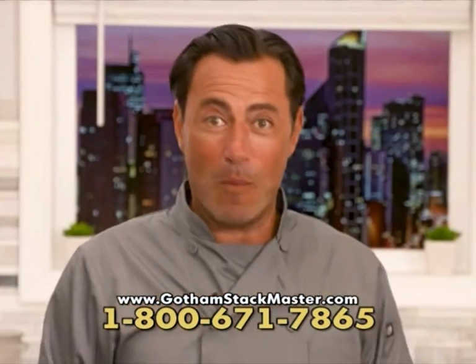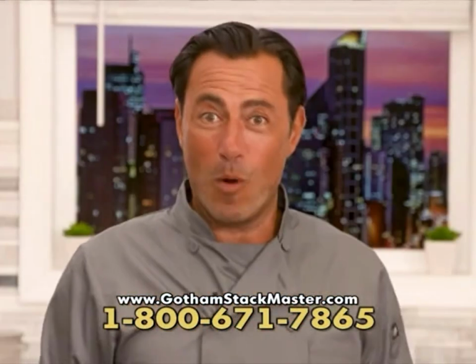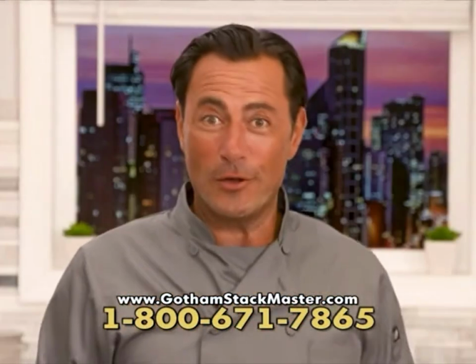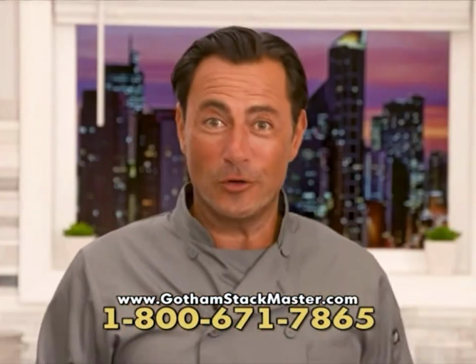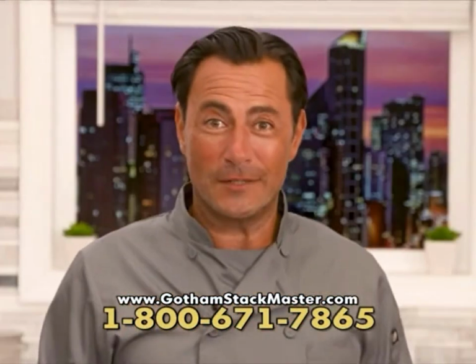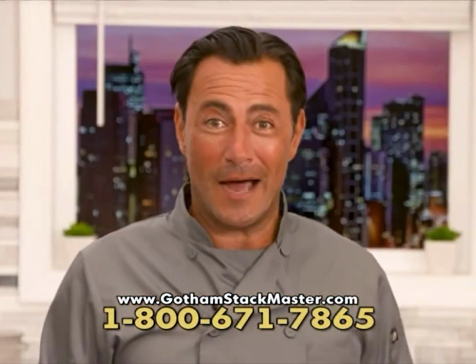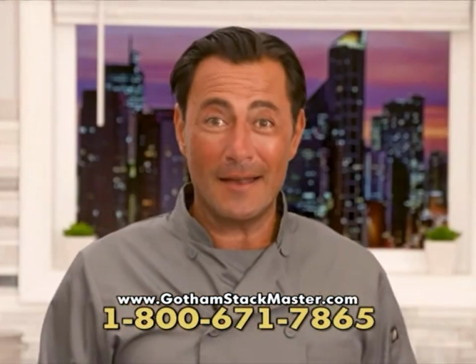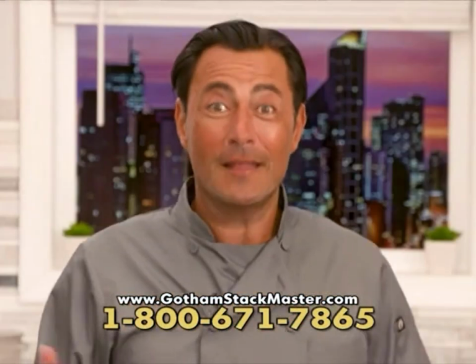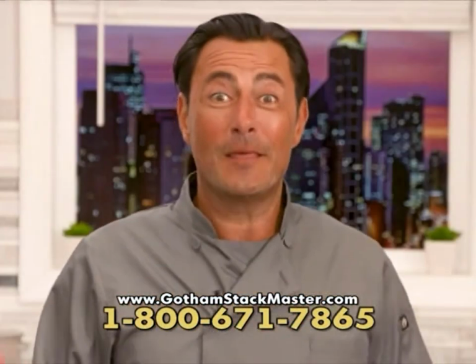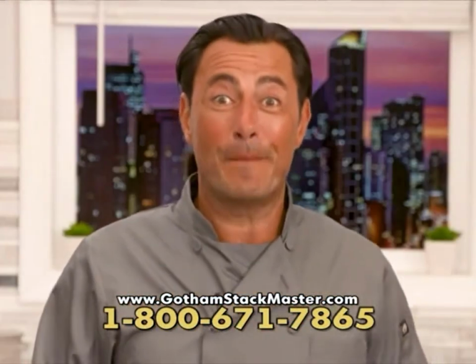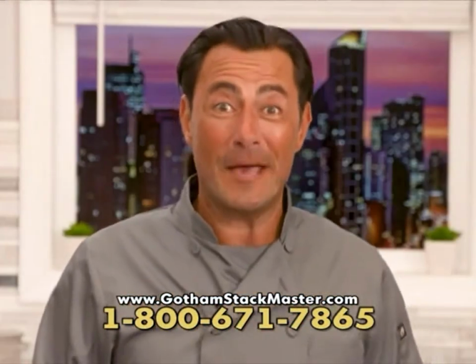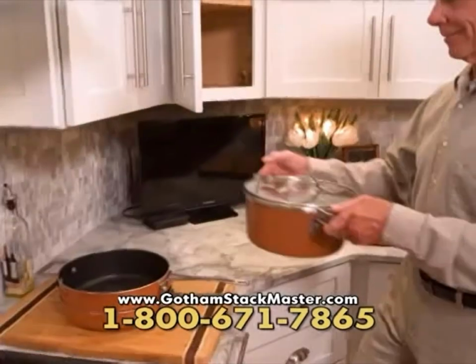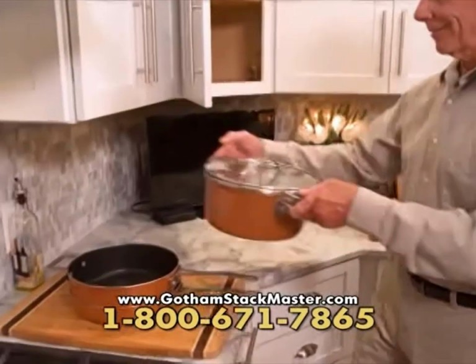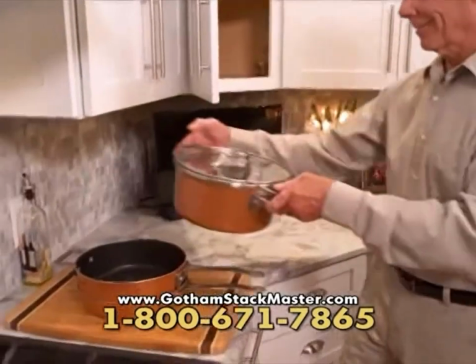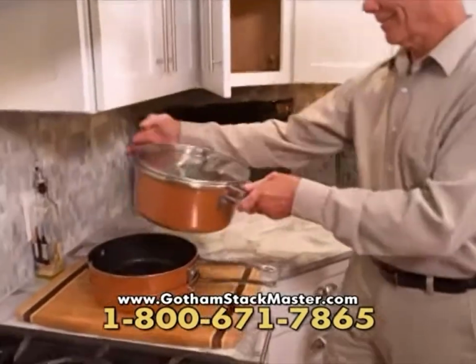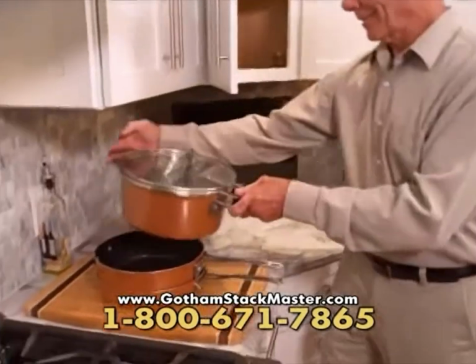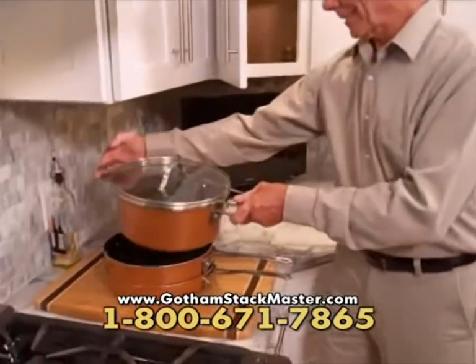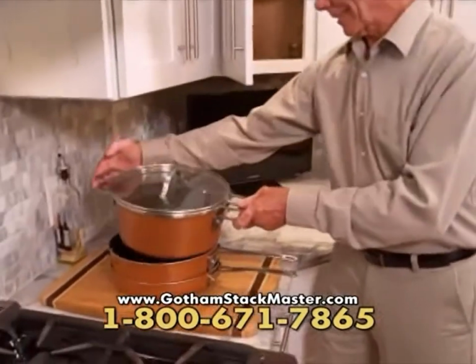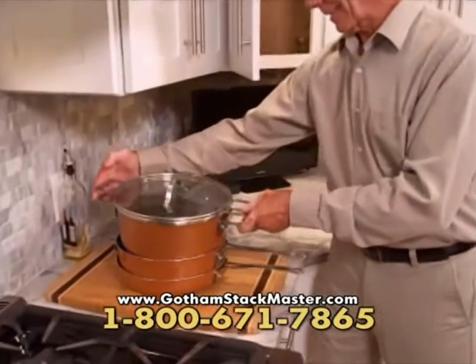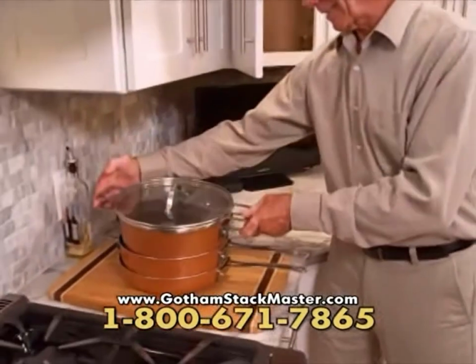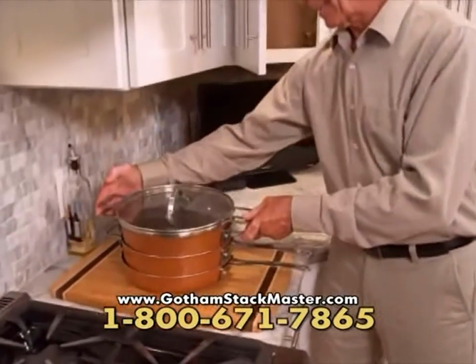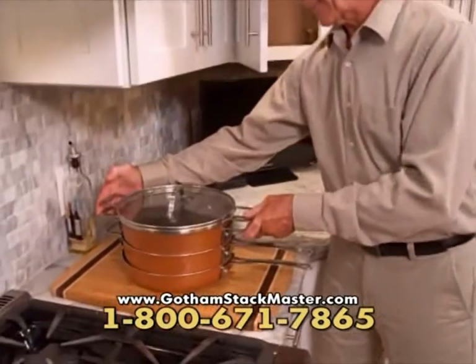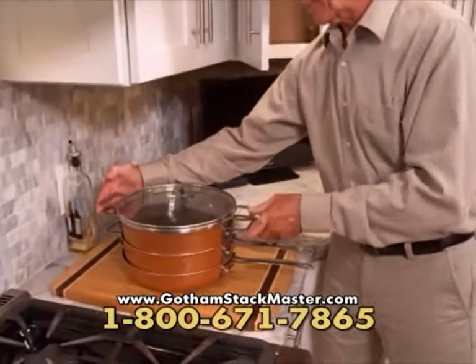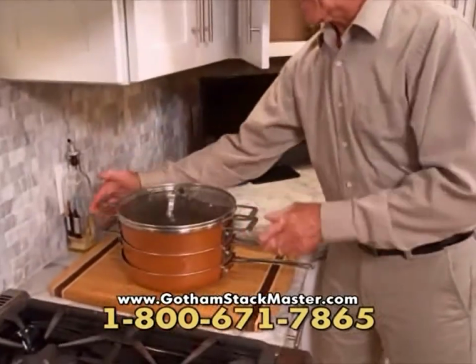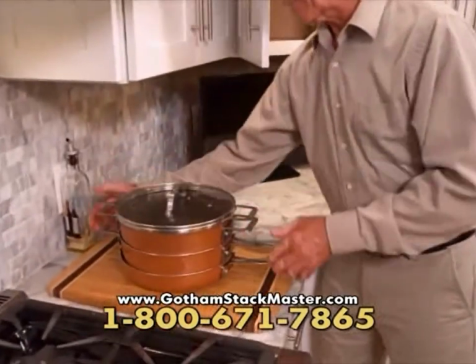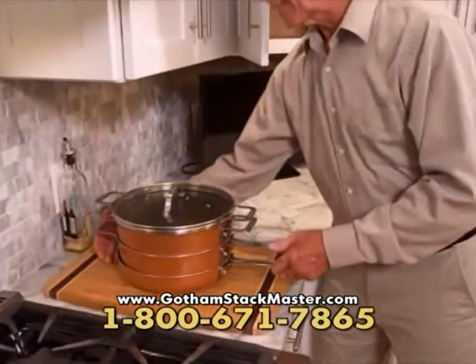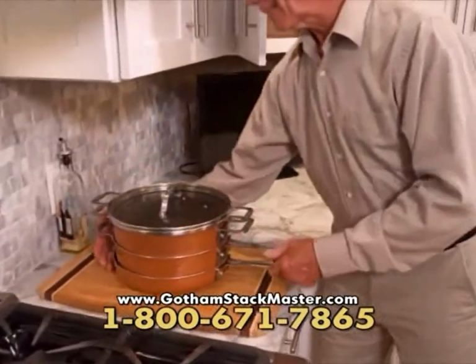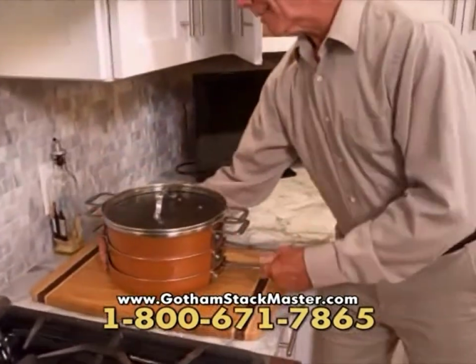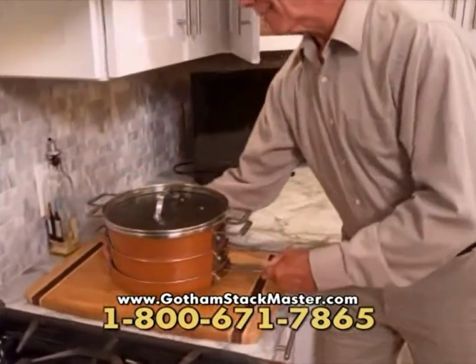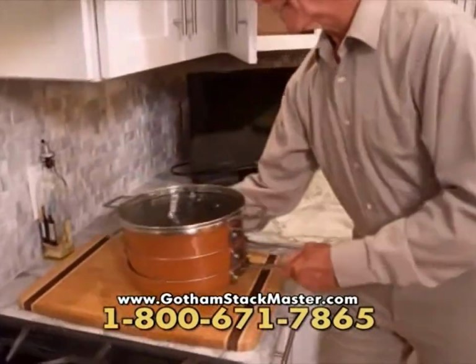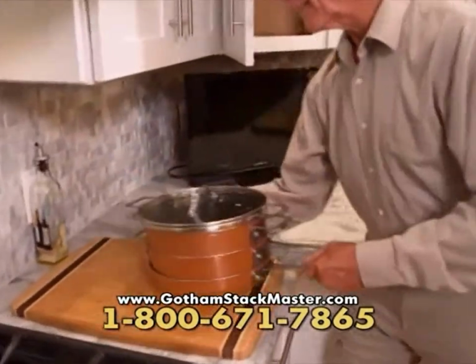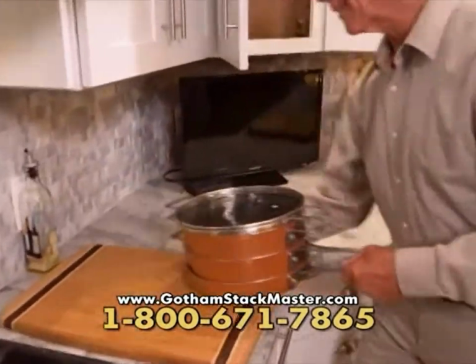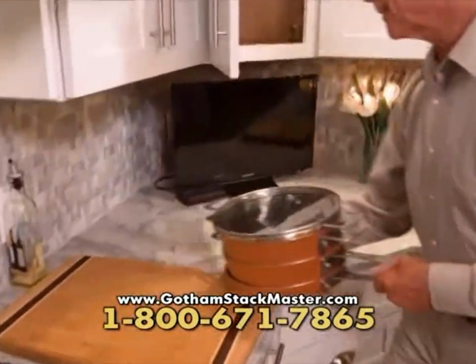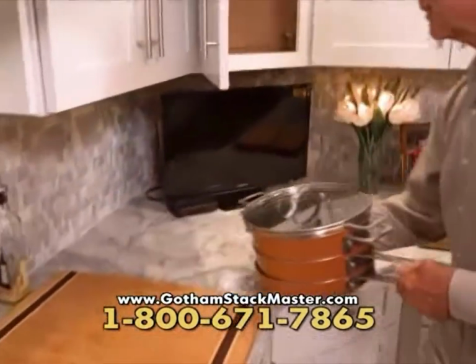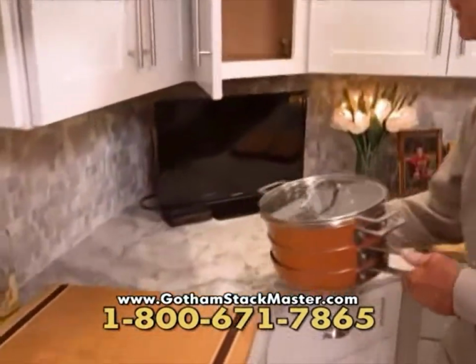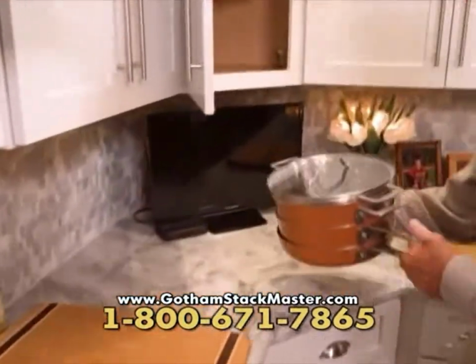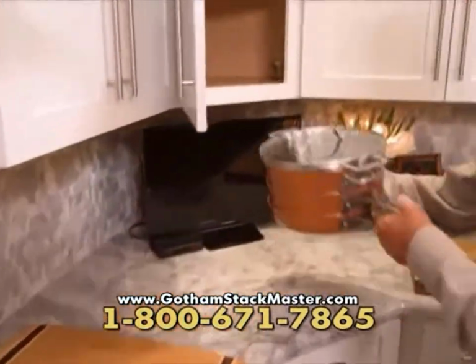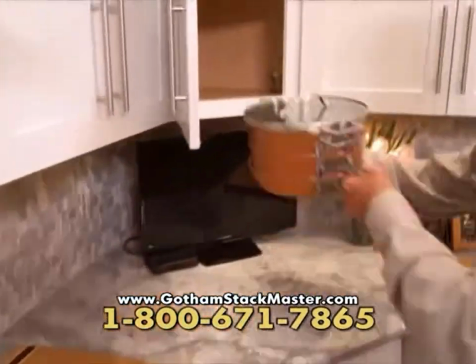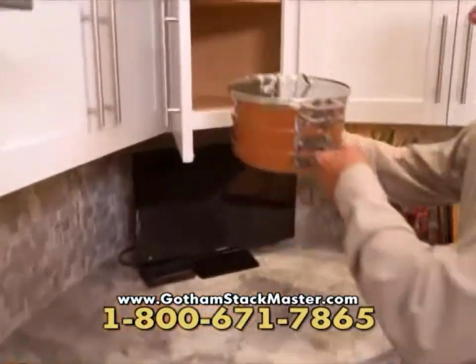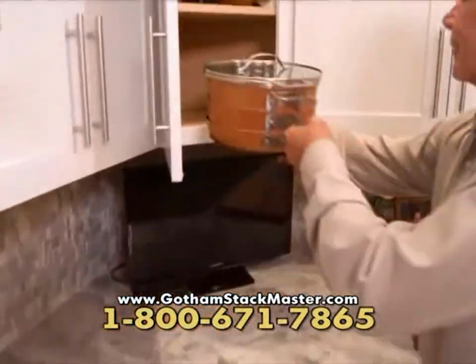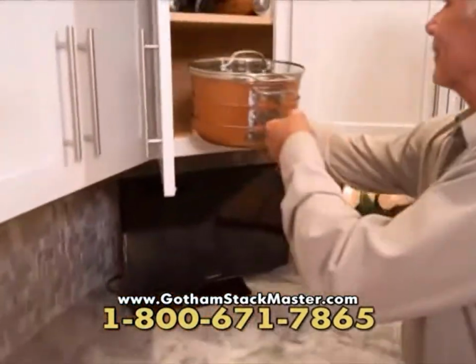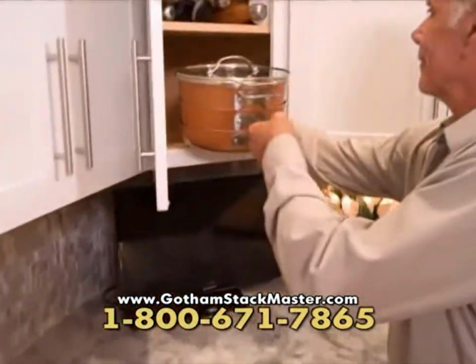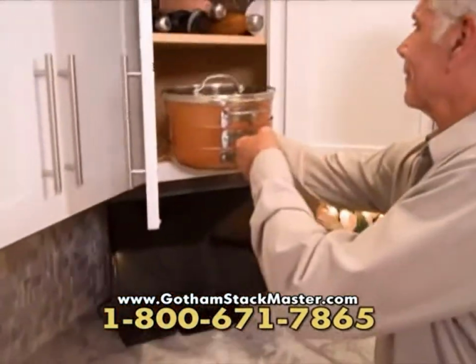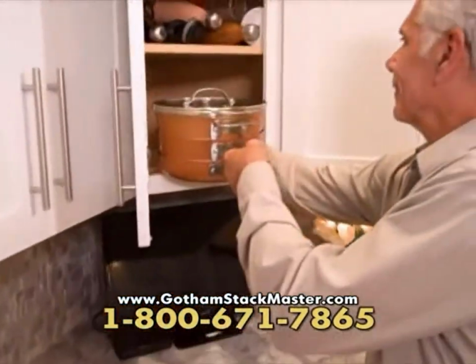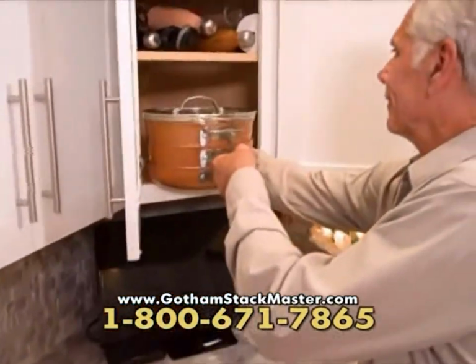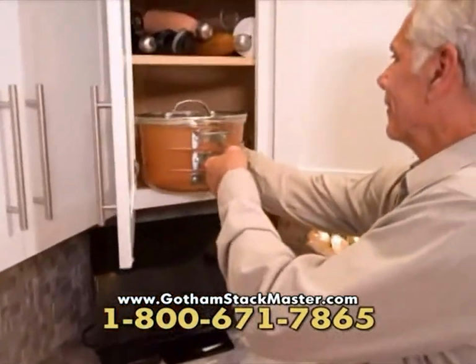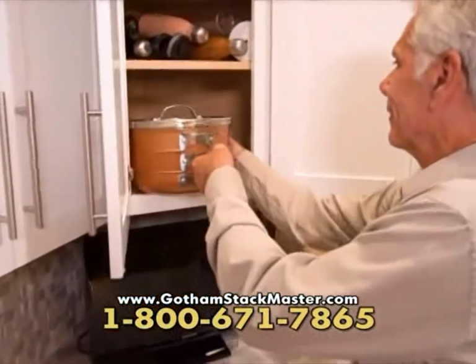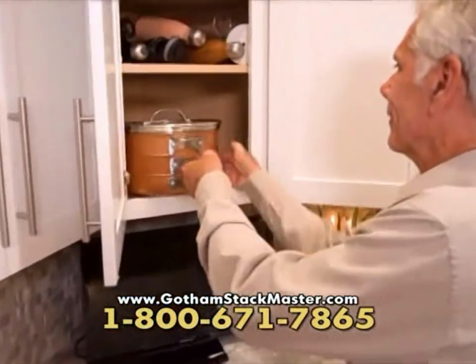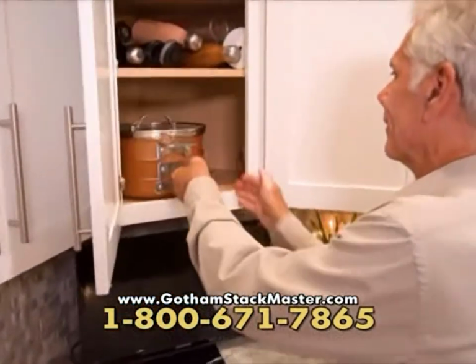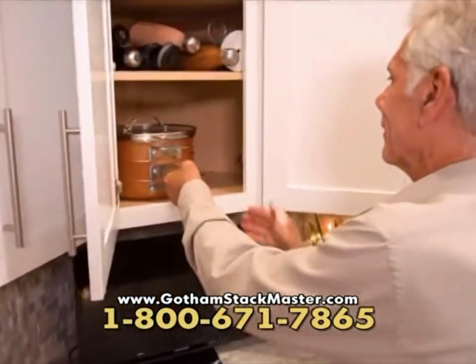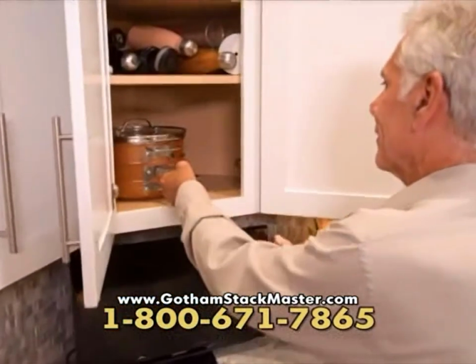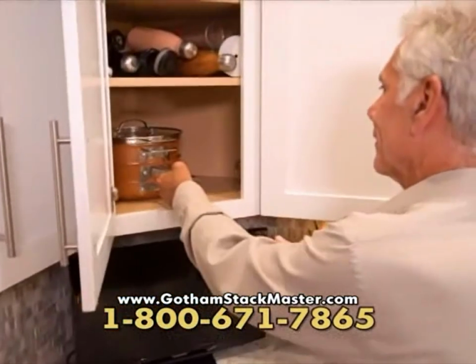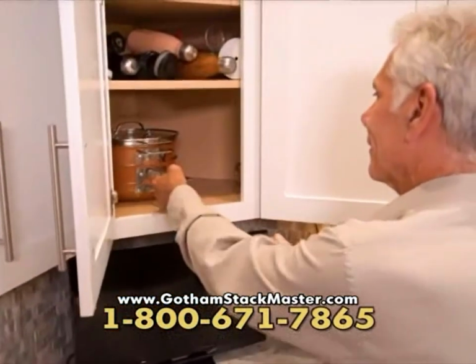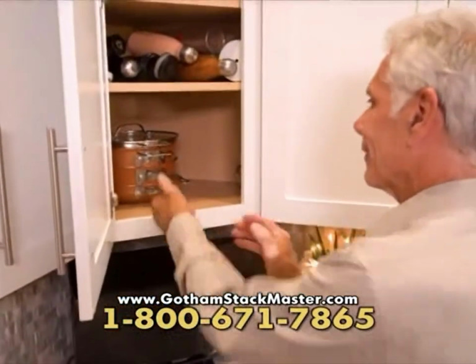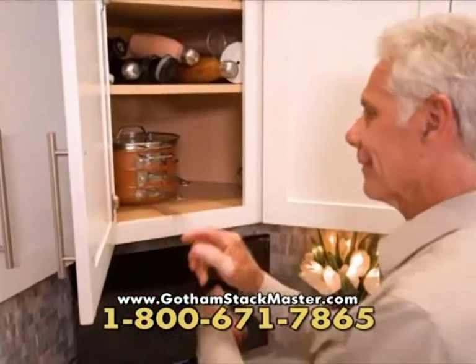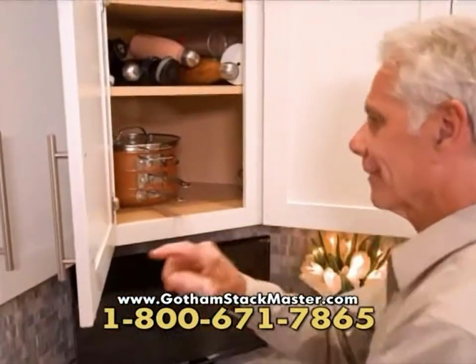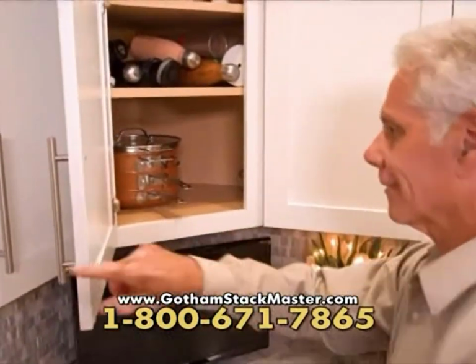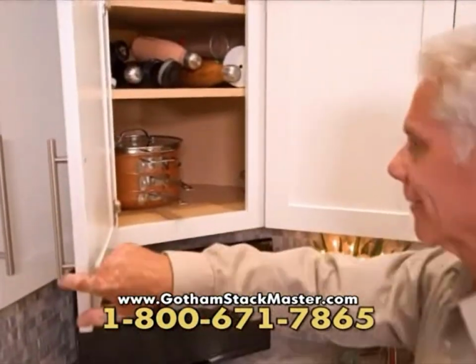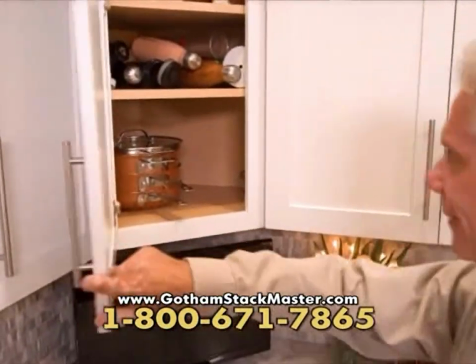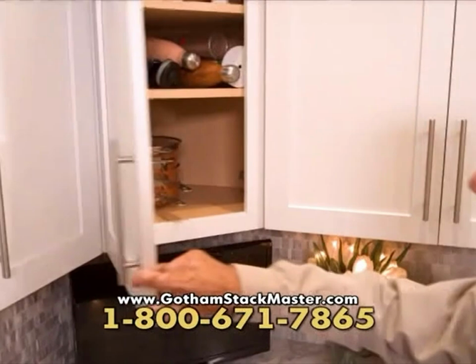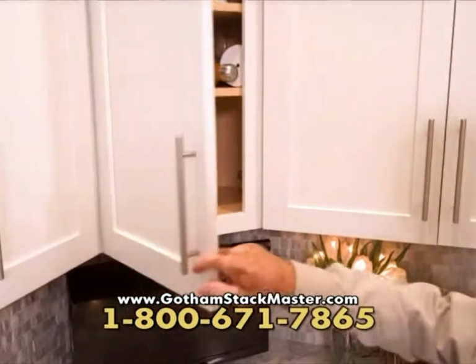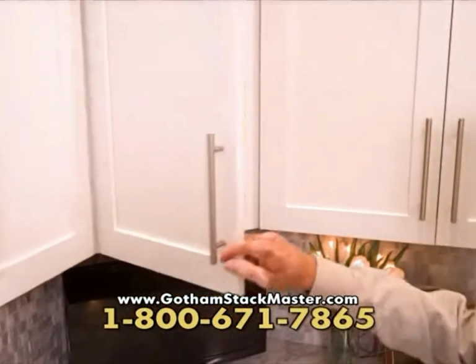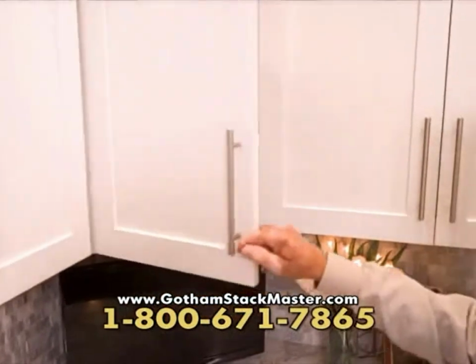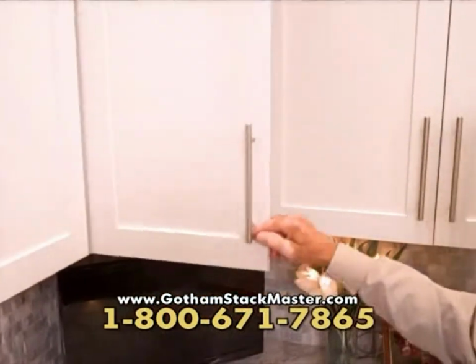And when you're done, the best part — all the cookware stacks, so you can get your cupboard space back. Now that's organization.